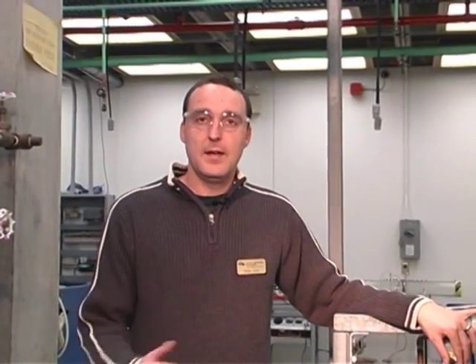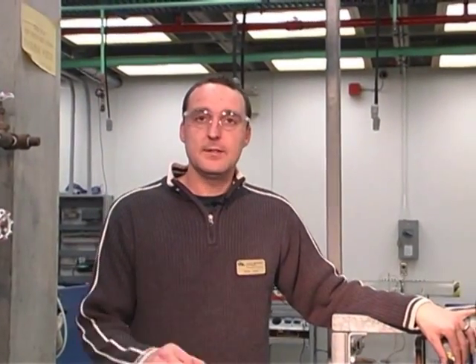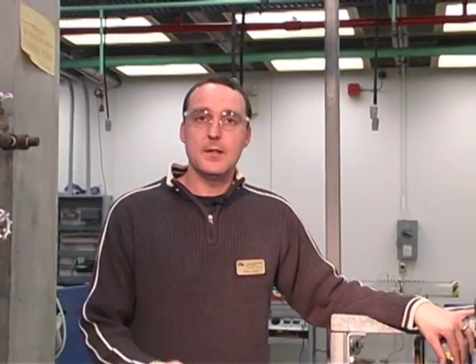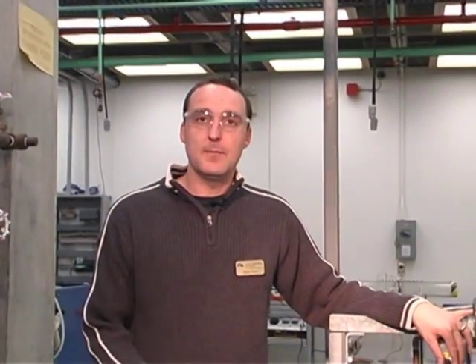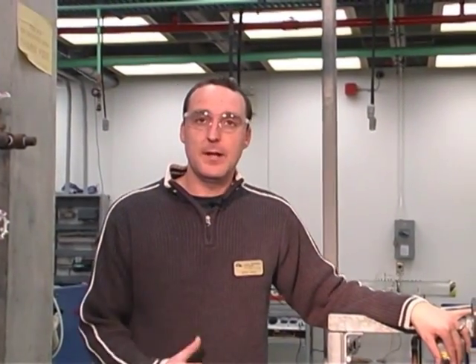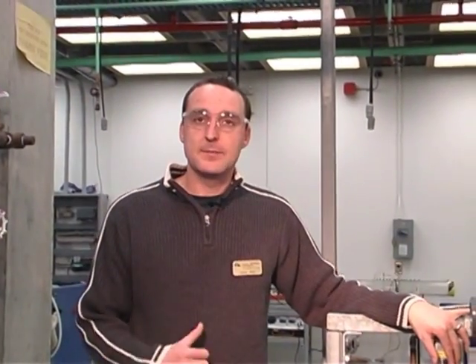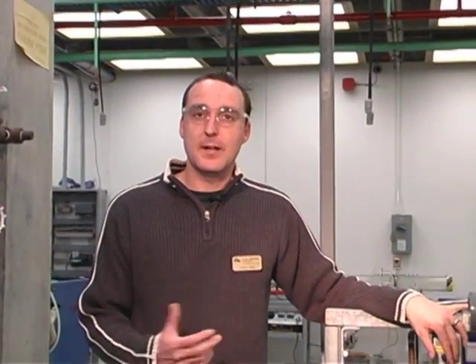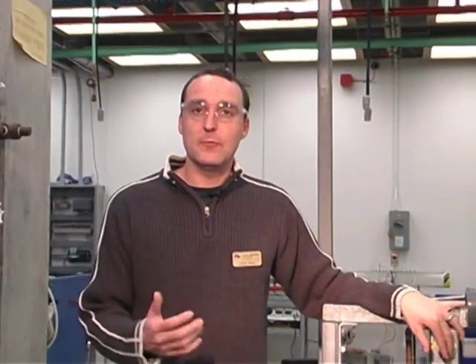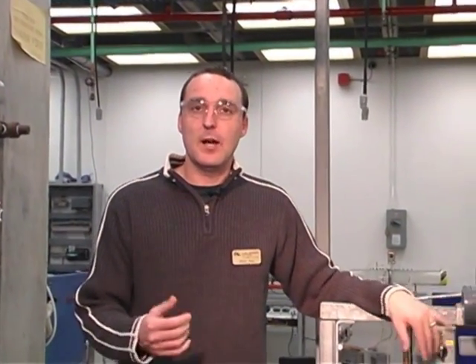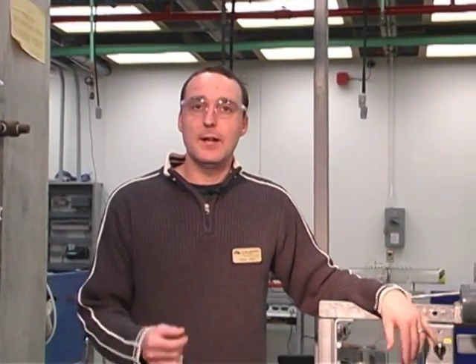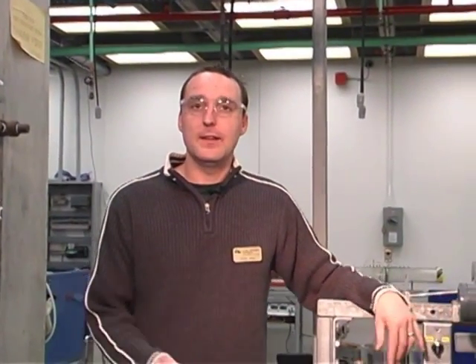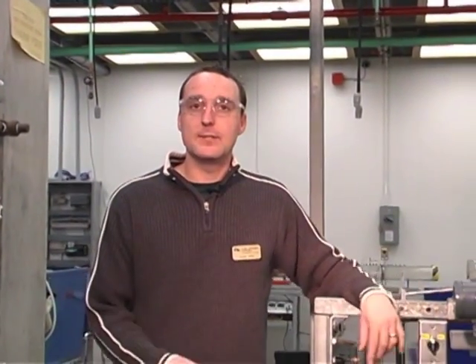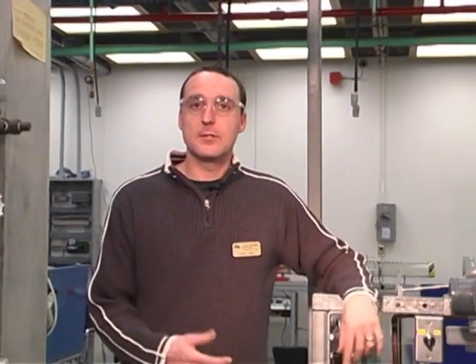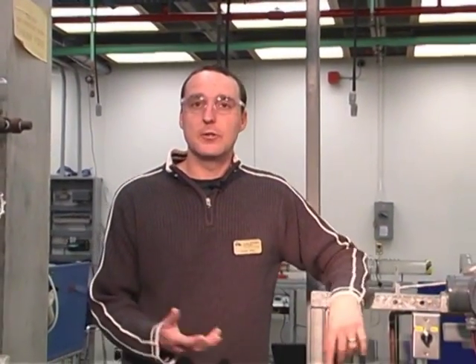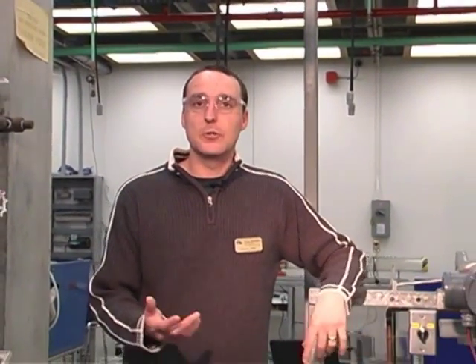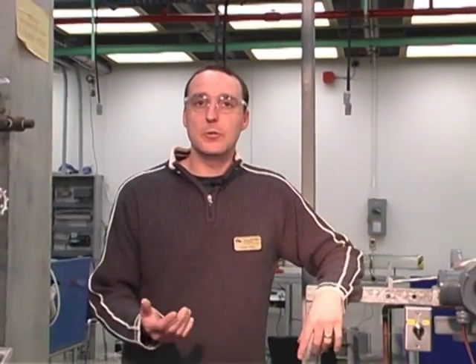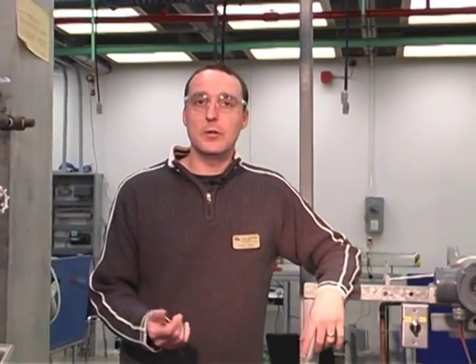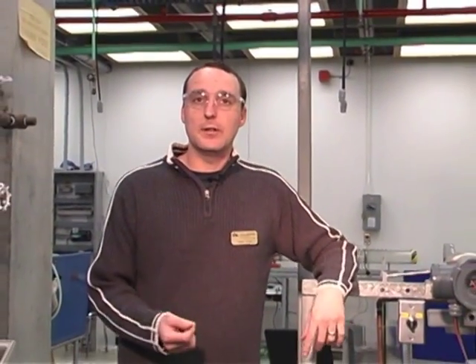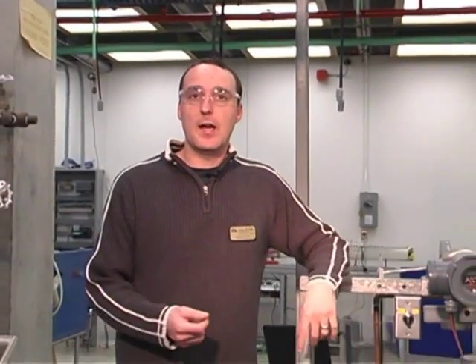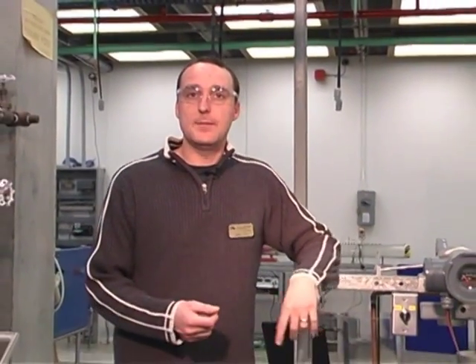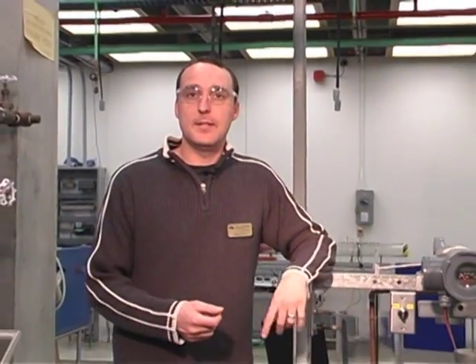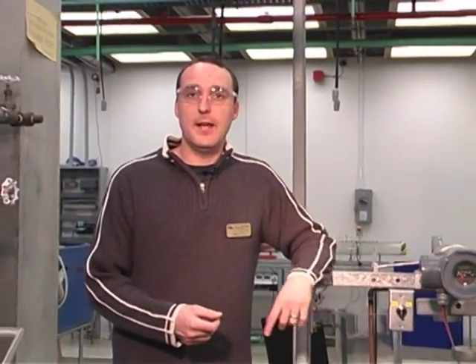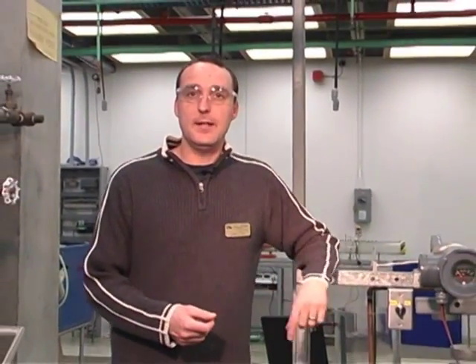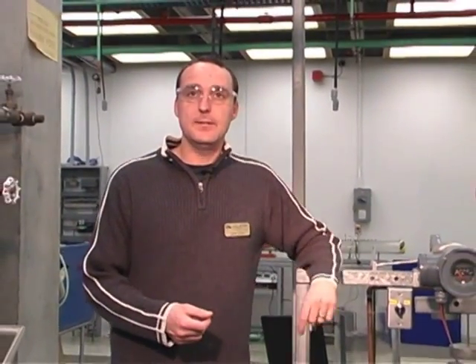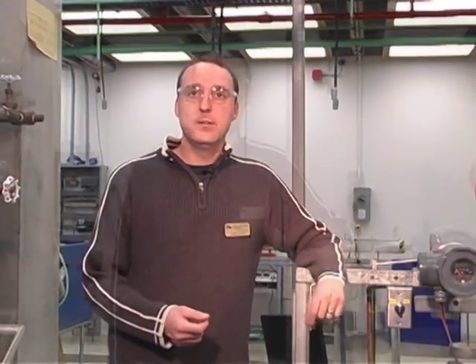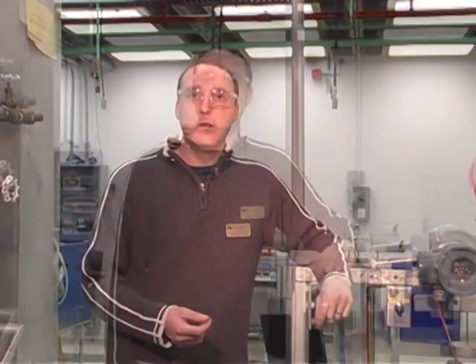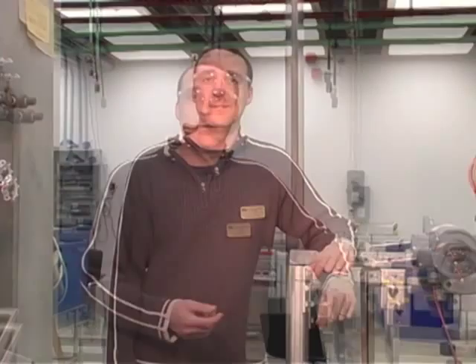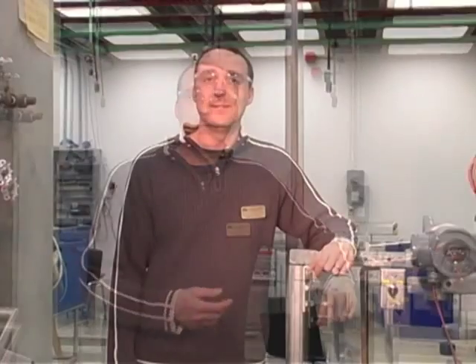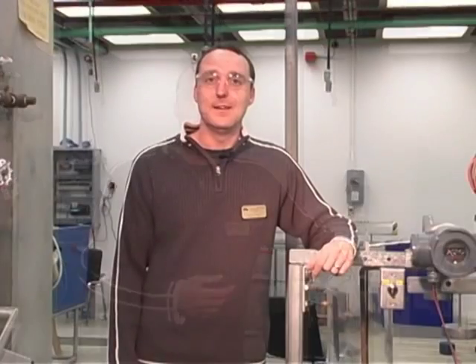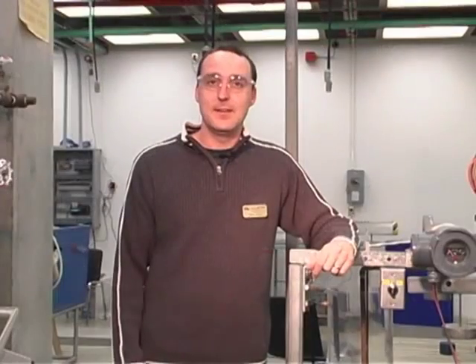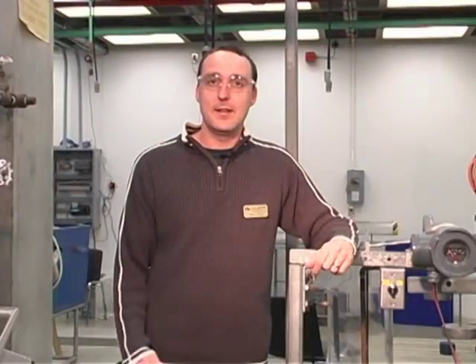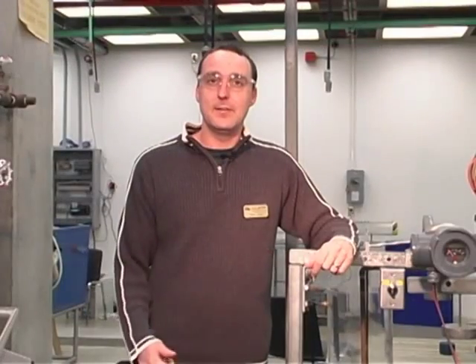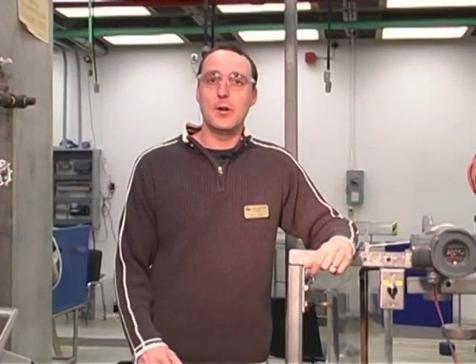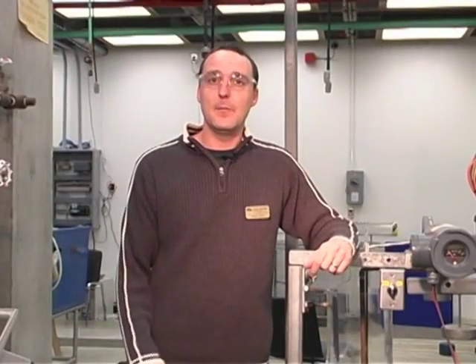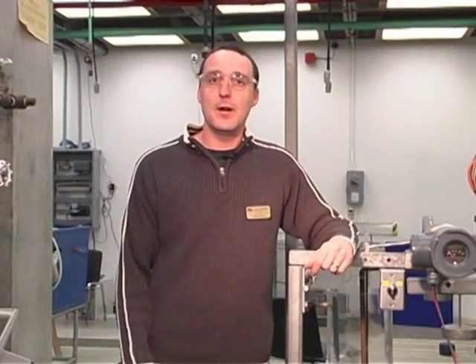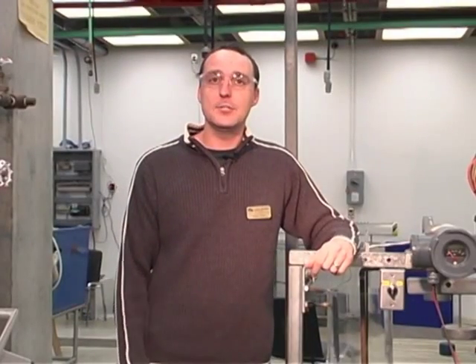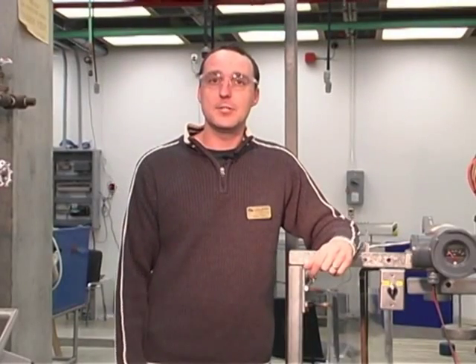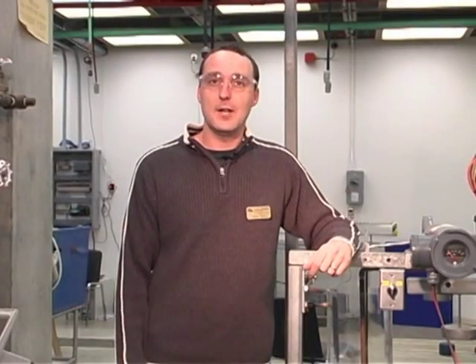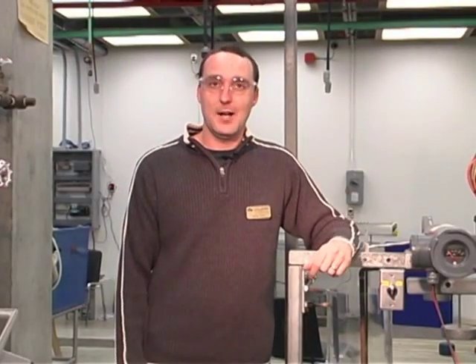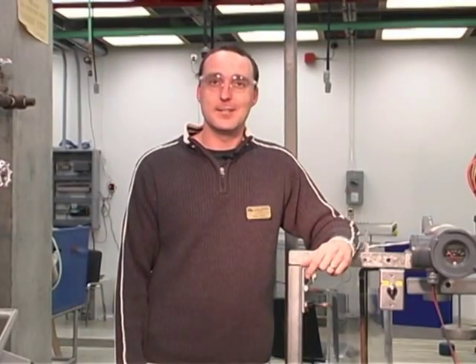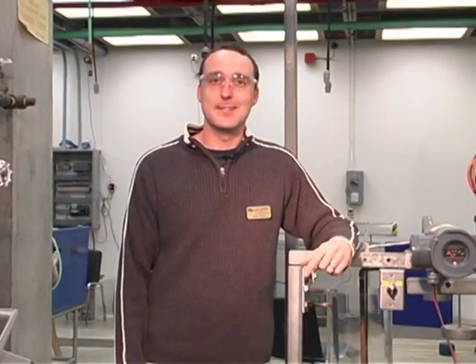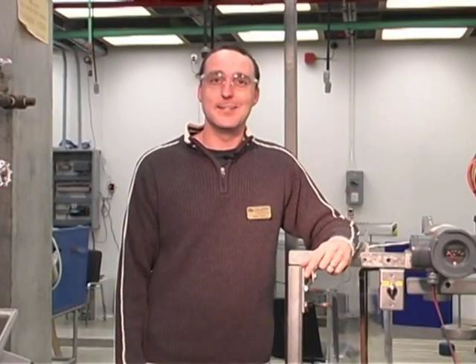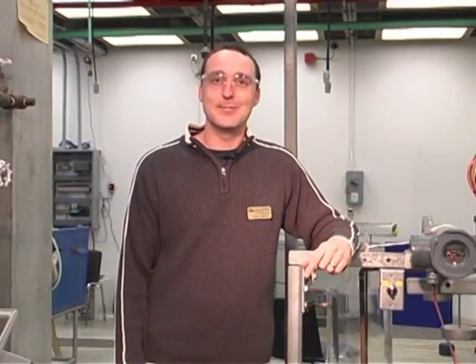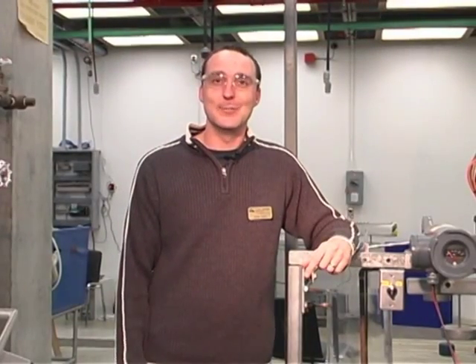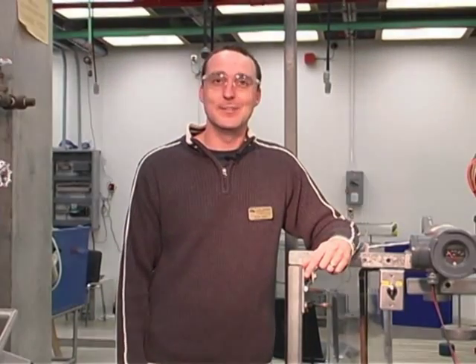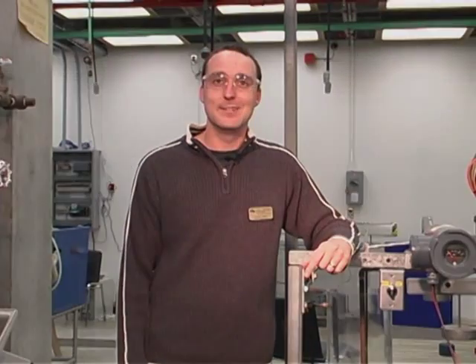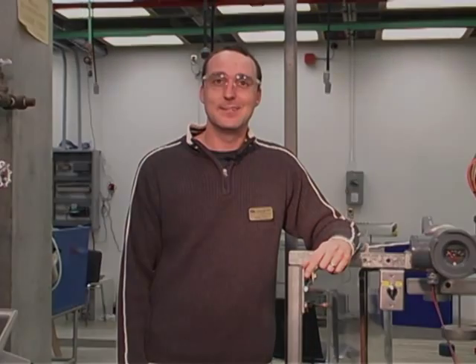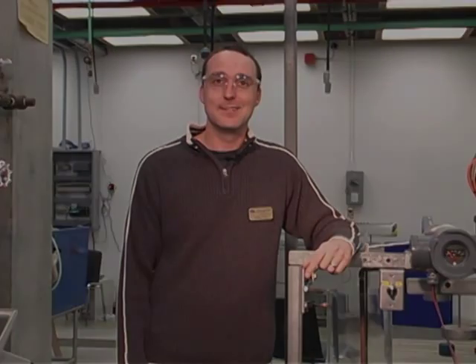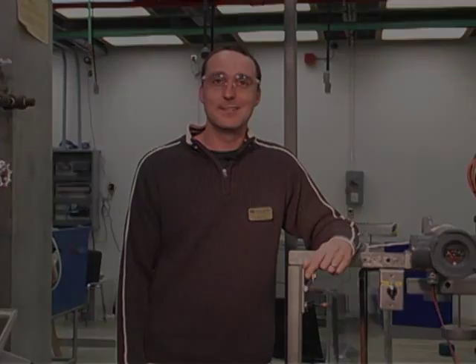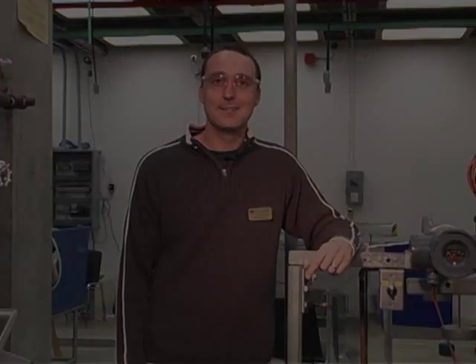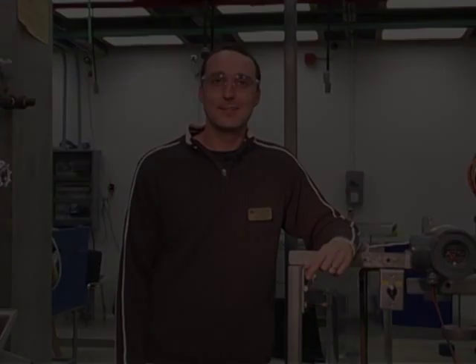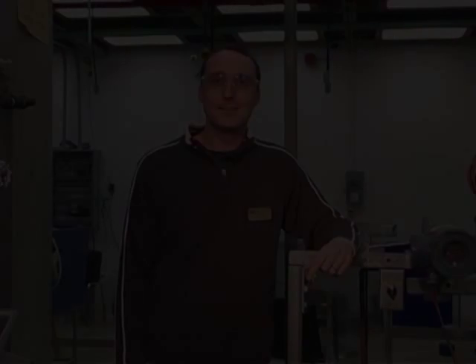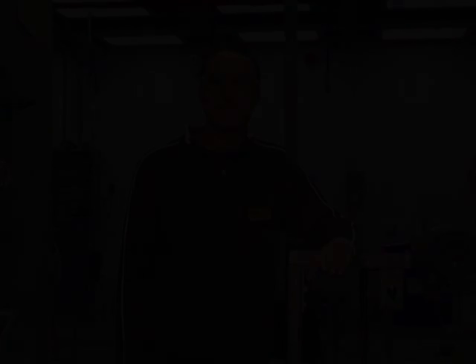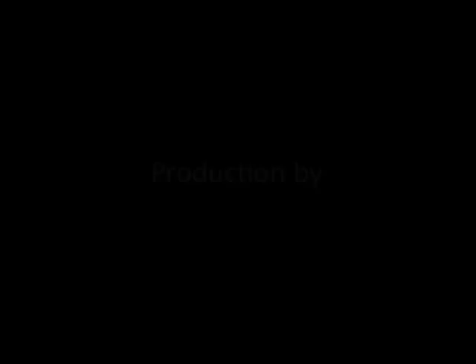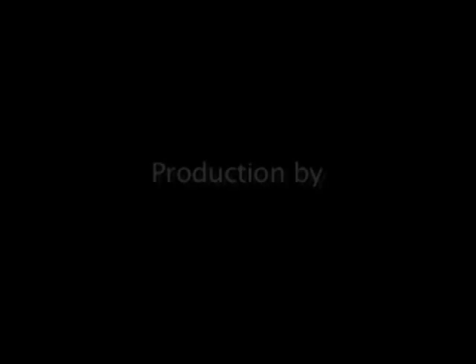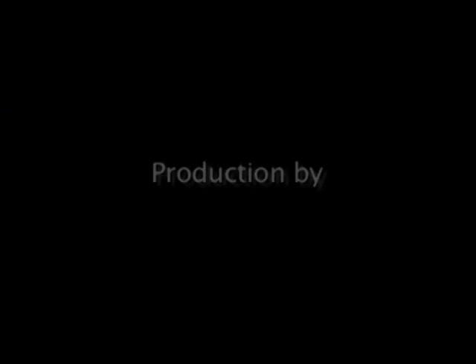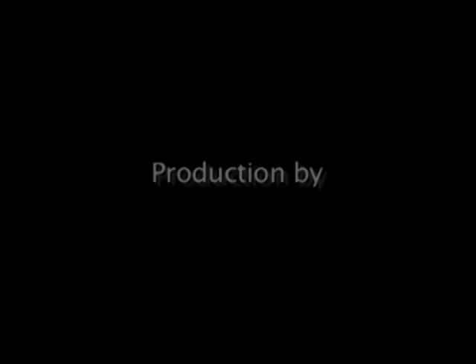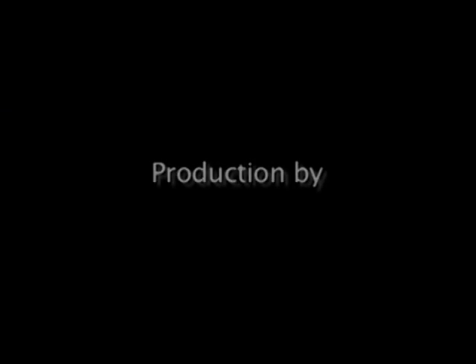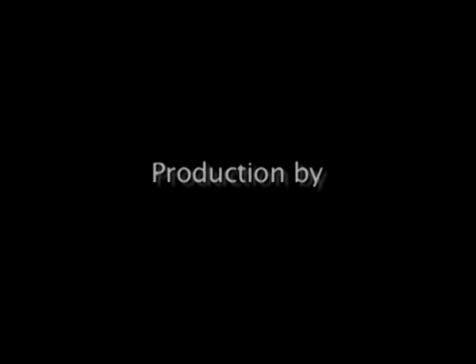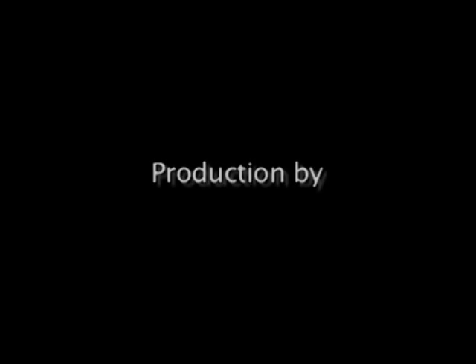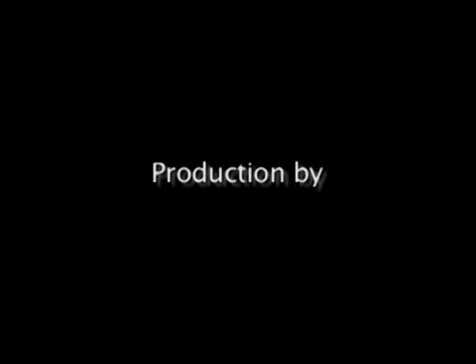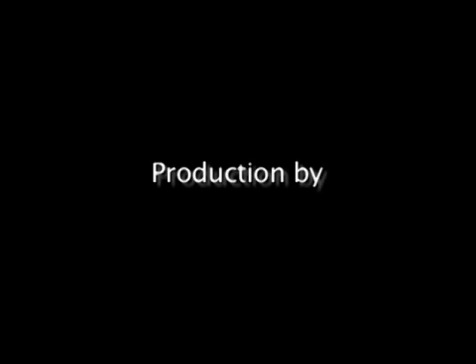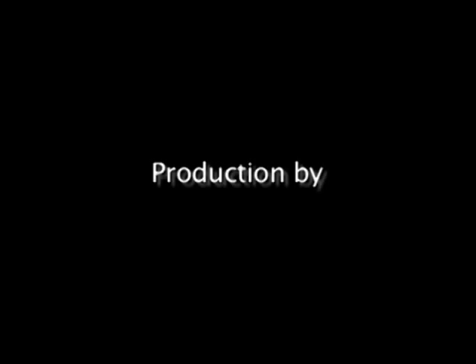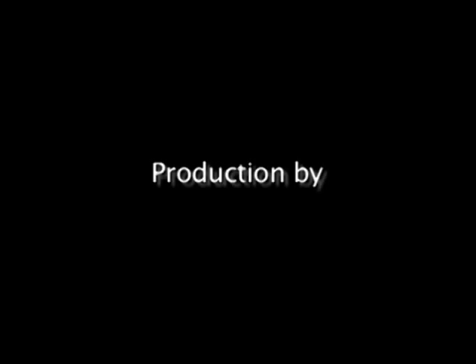My name's Kevin Ryan and this will conclude our lab today. Thank you very much and I'll see you soon.